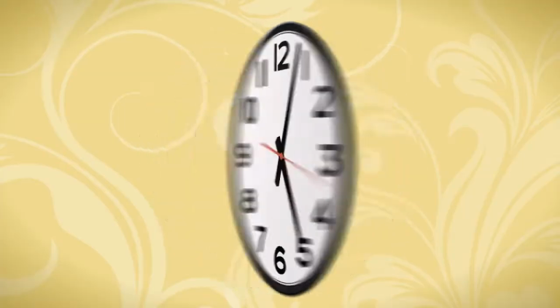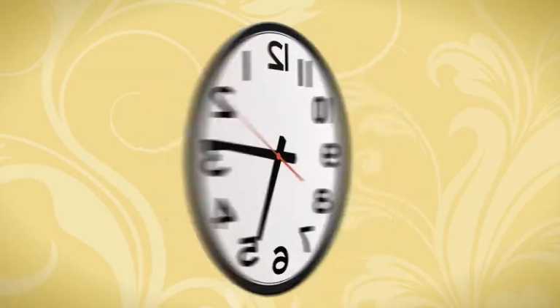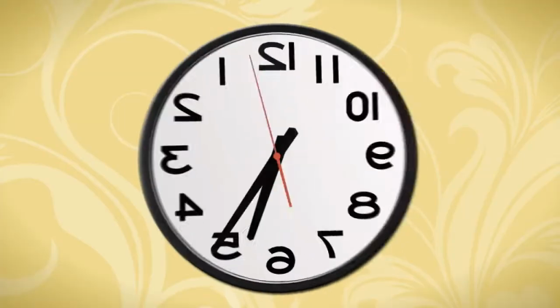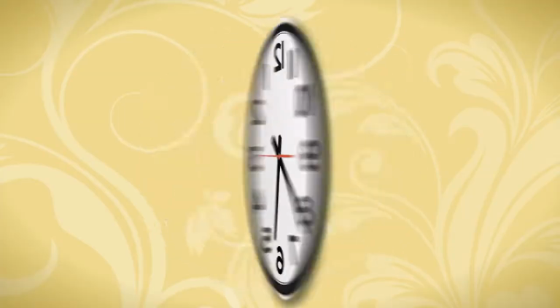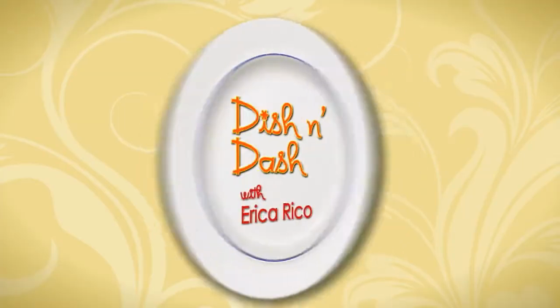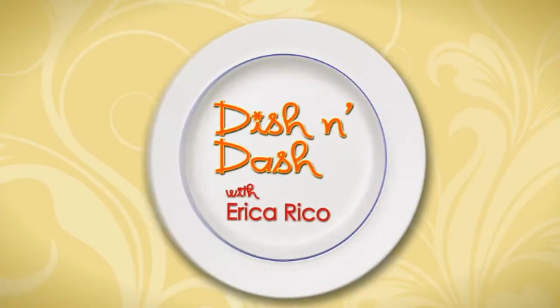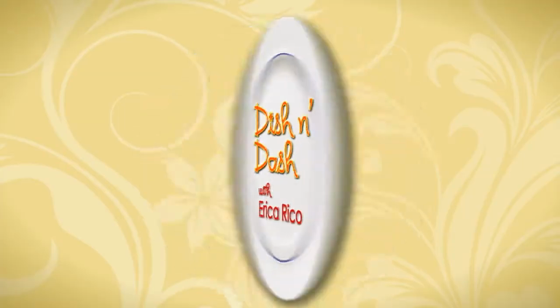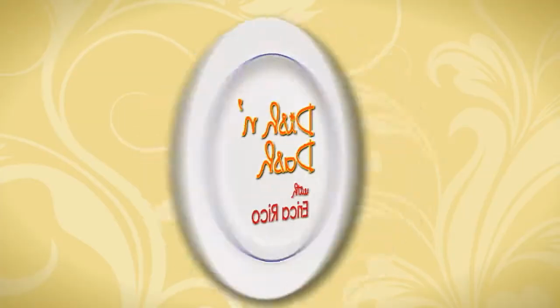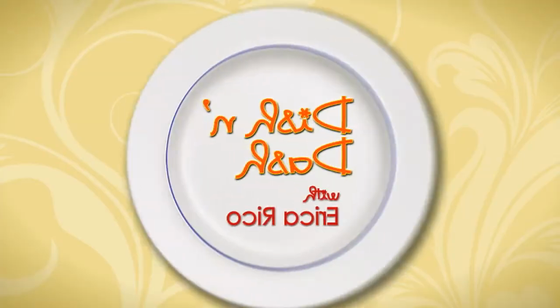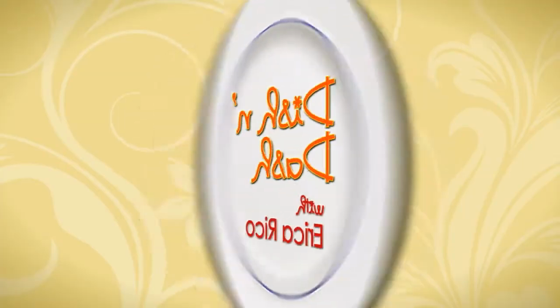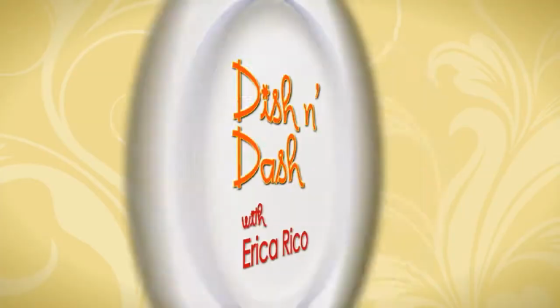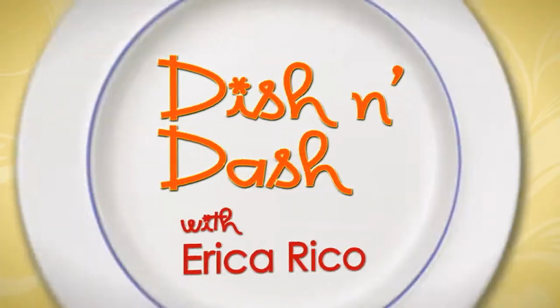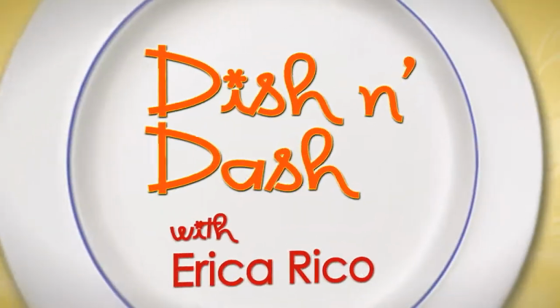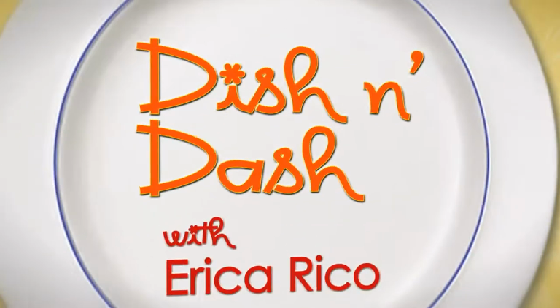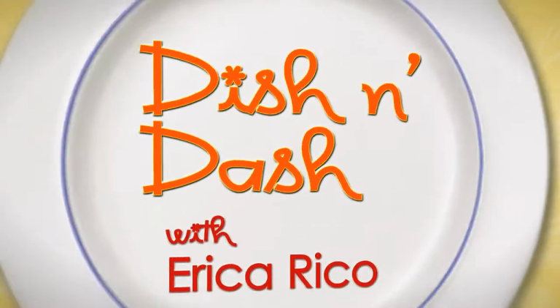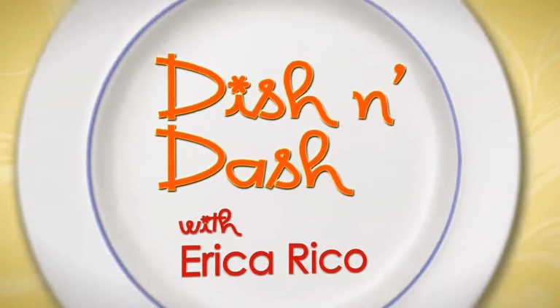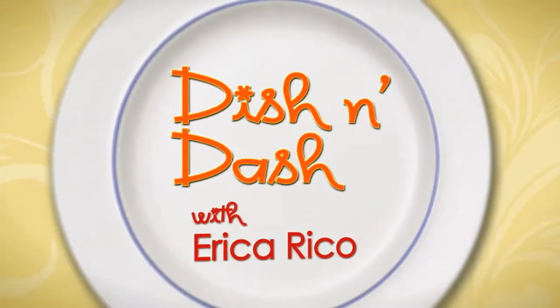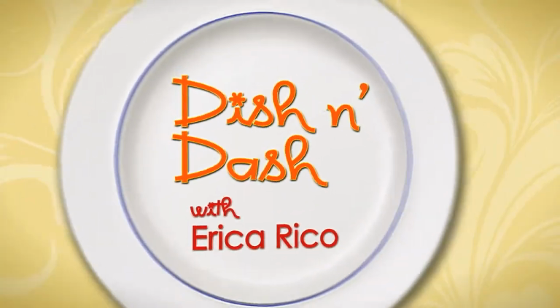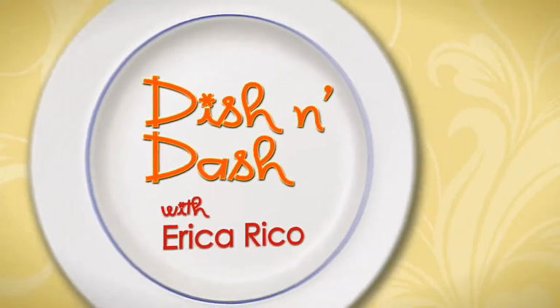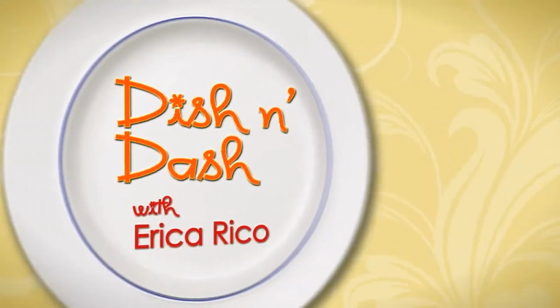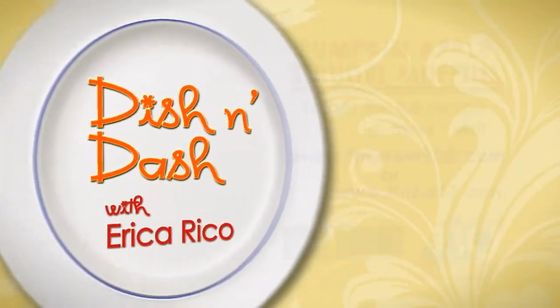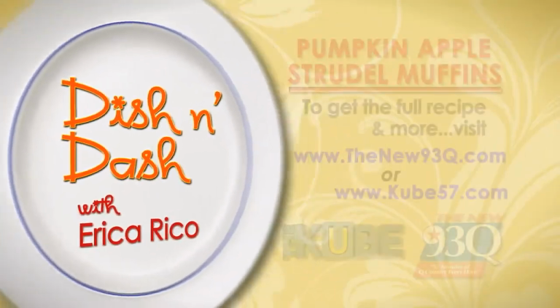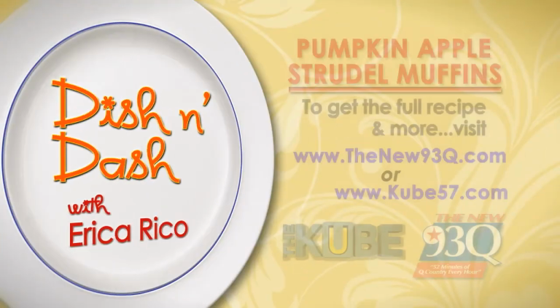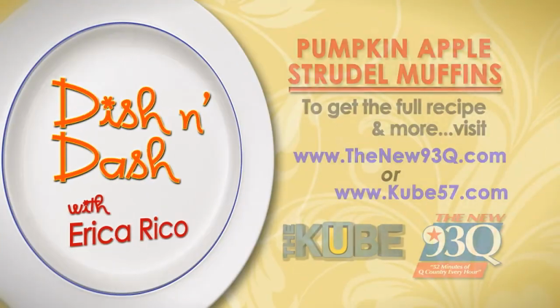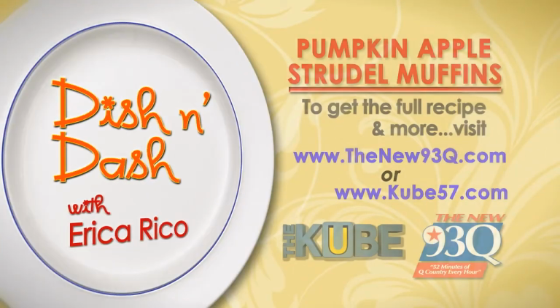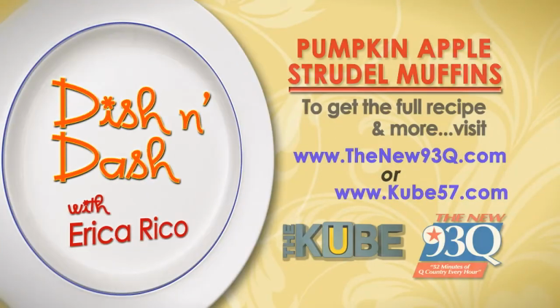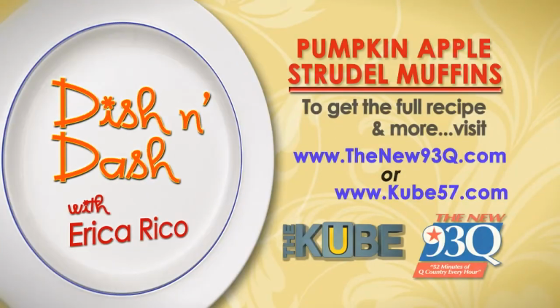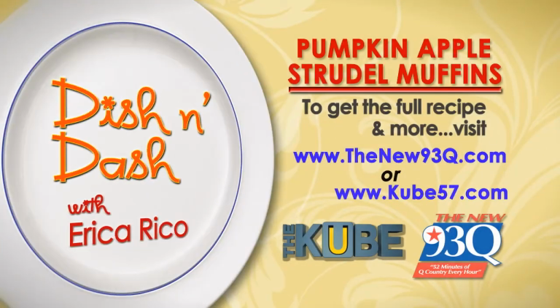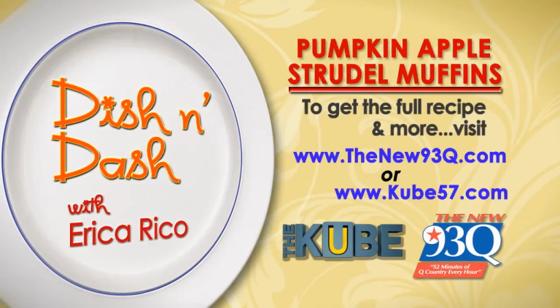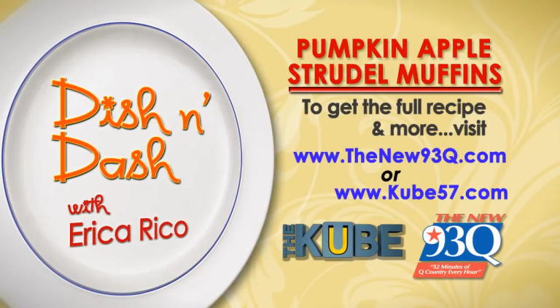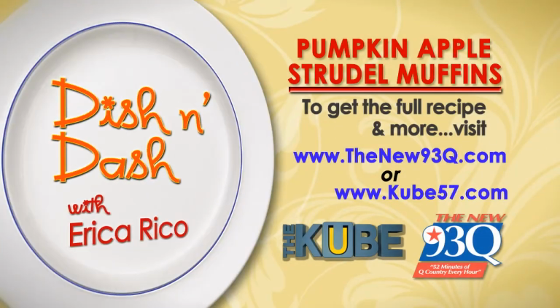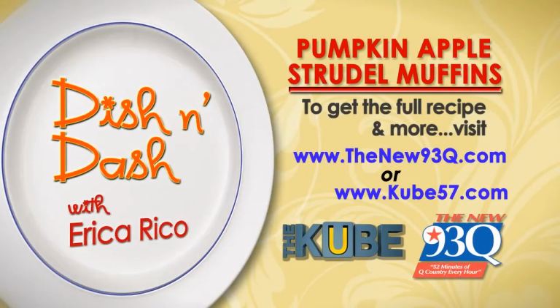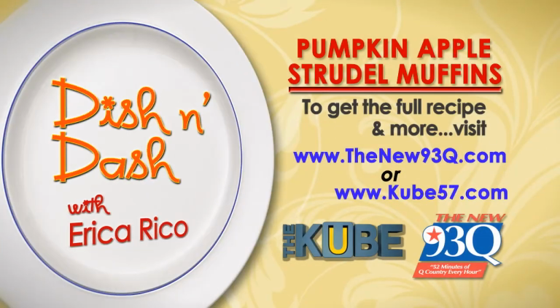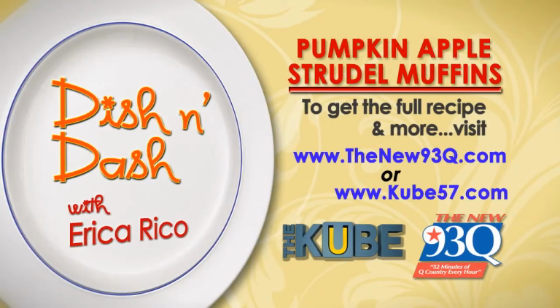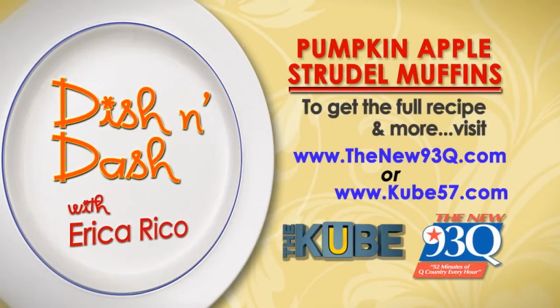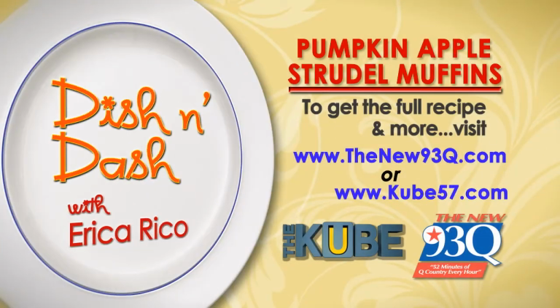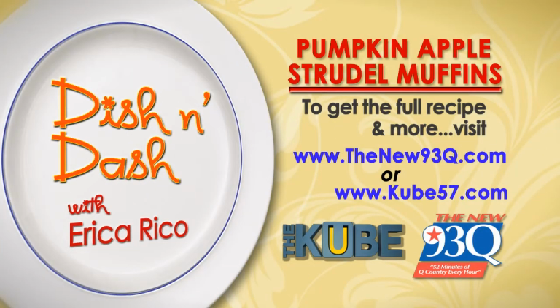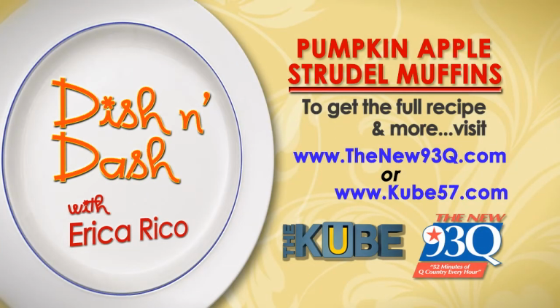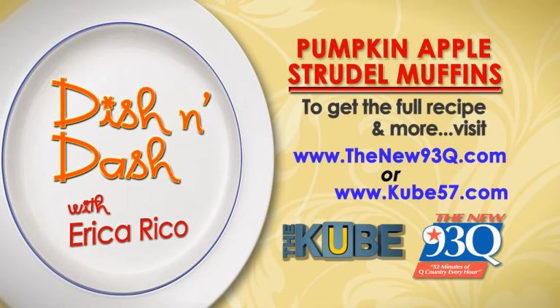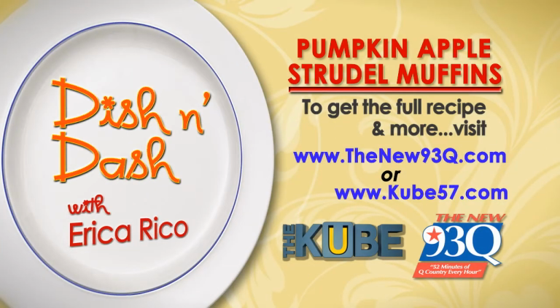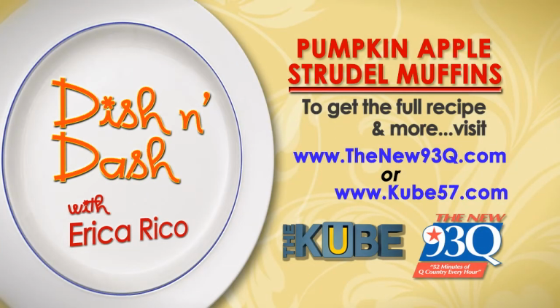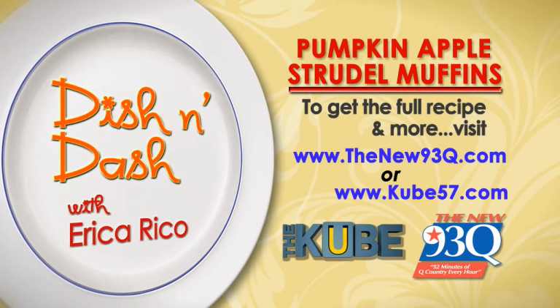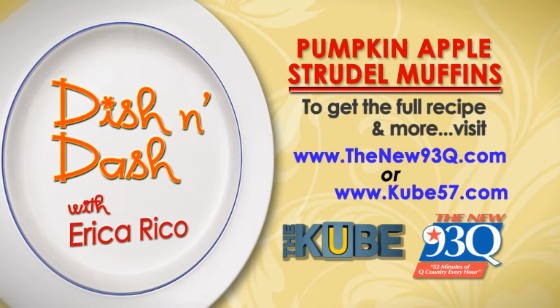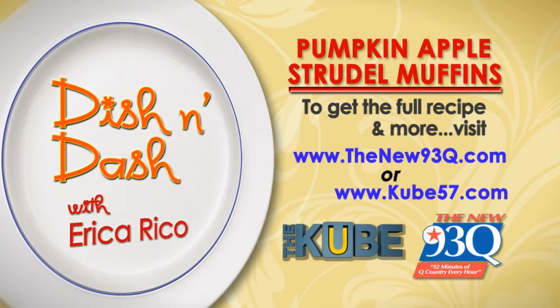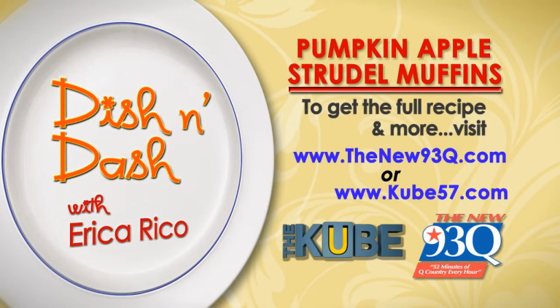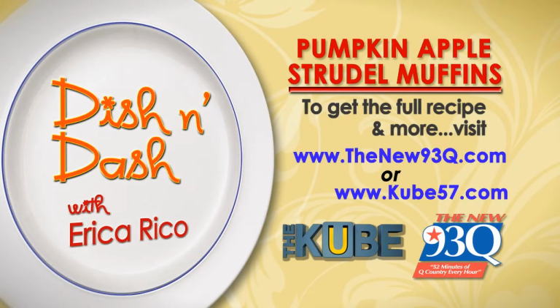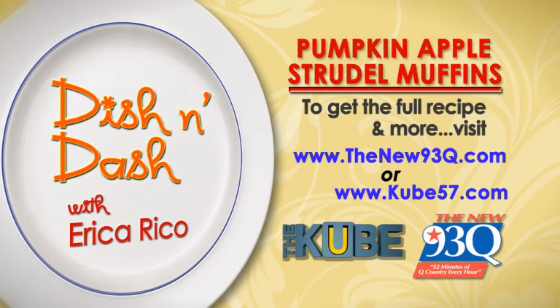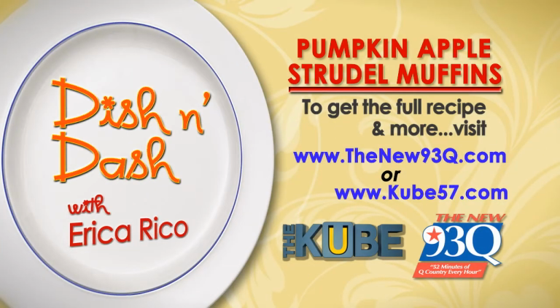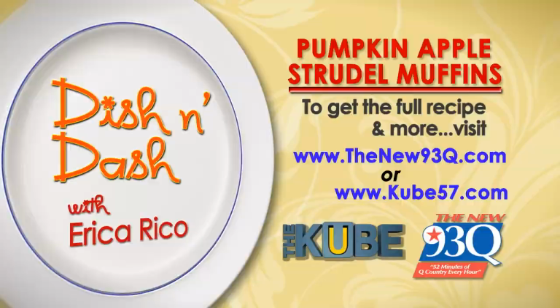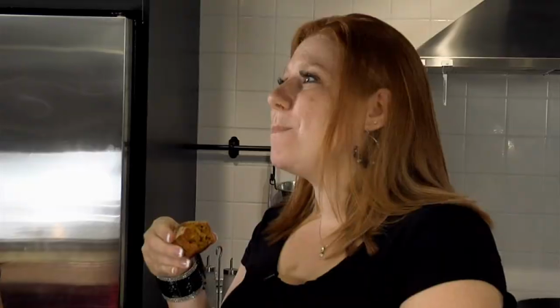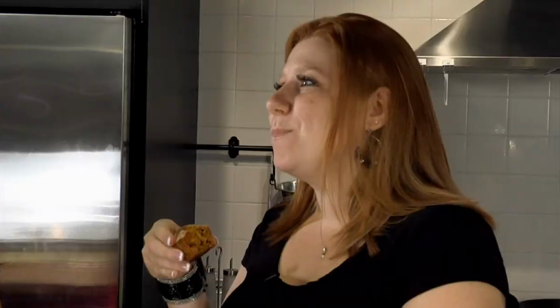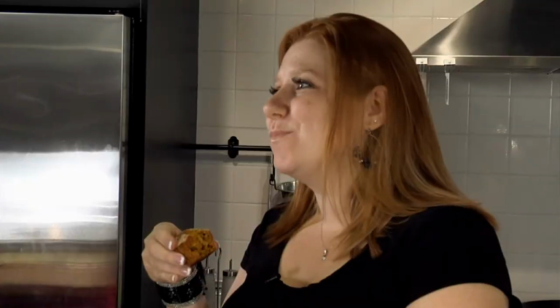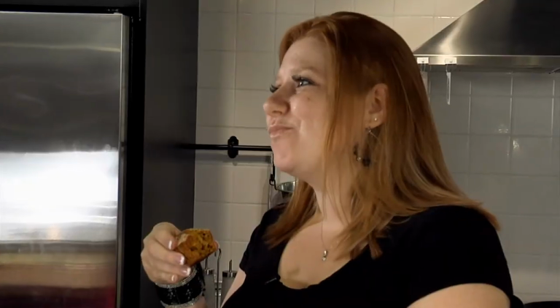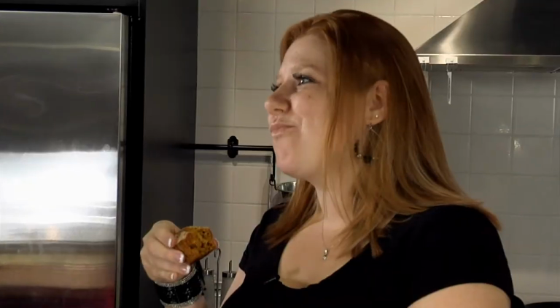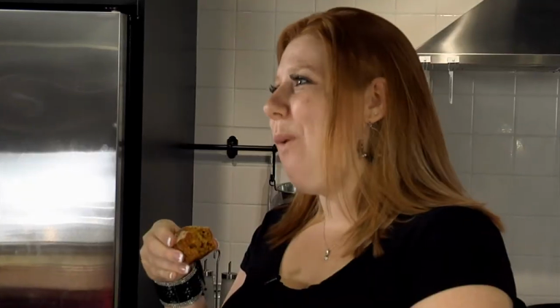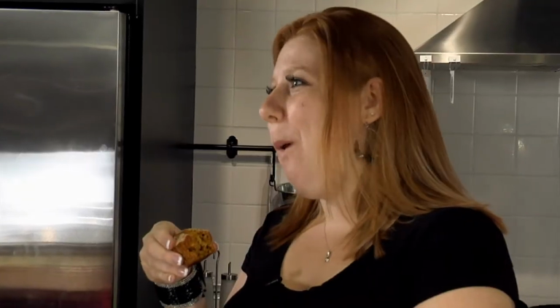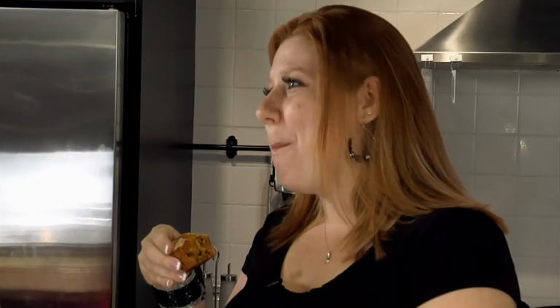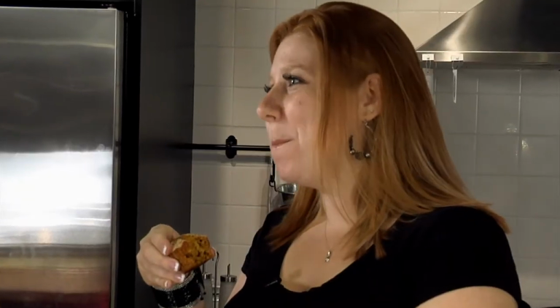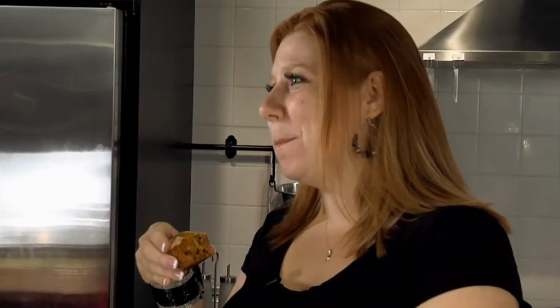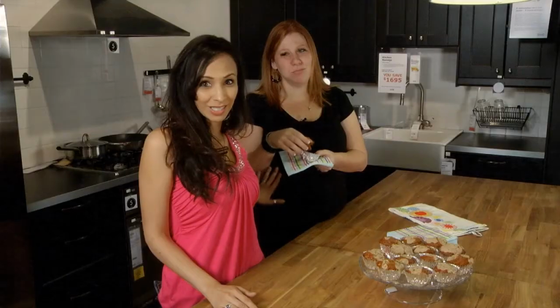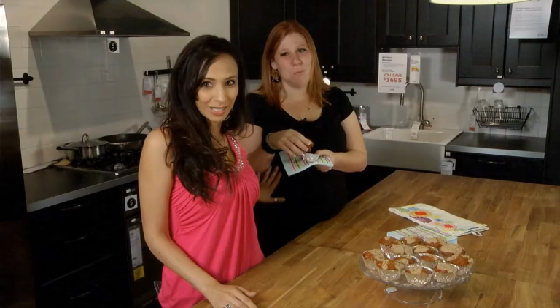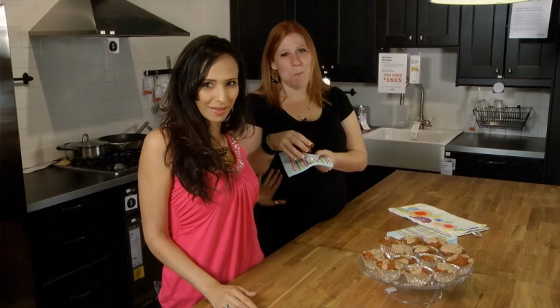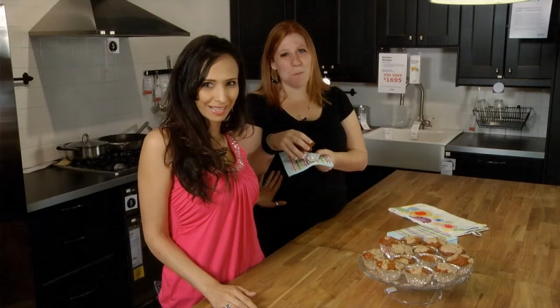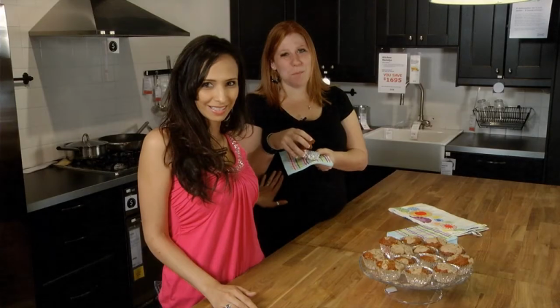If you want the full recipe, go to thenew93q.com or q57.com. I gave her one first because she's expecting.